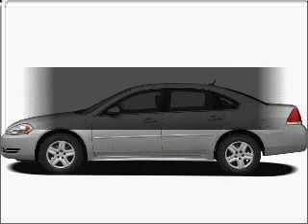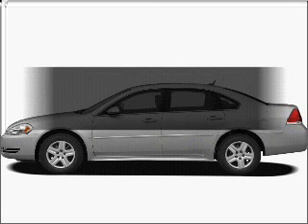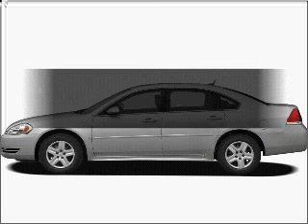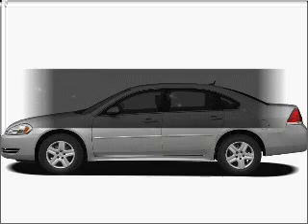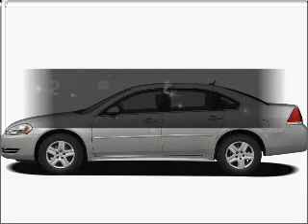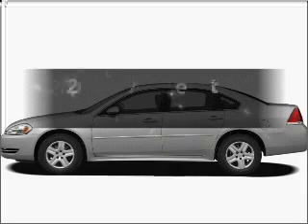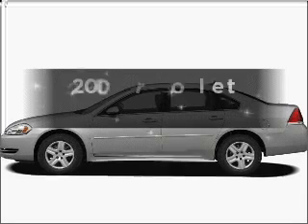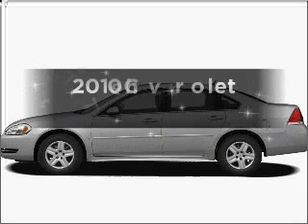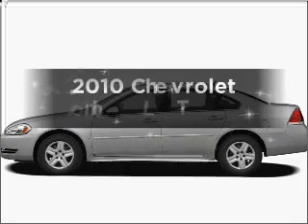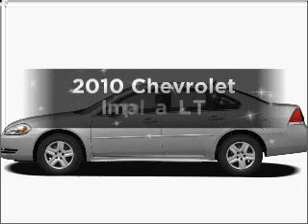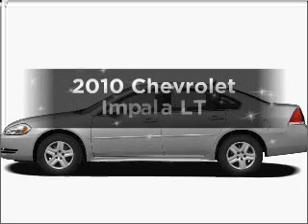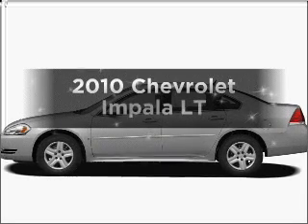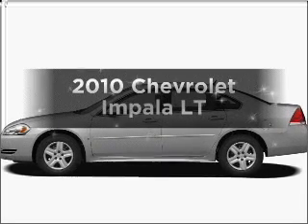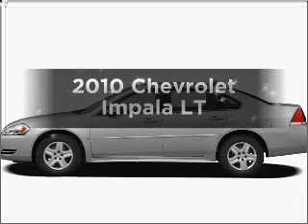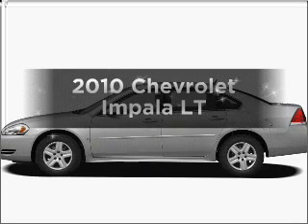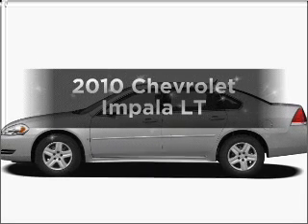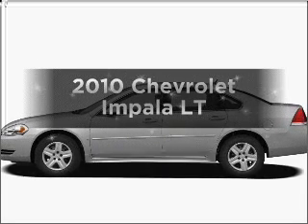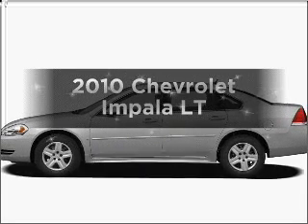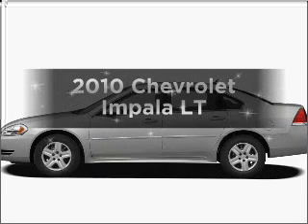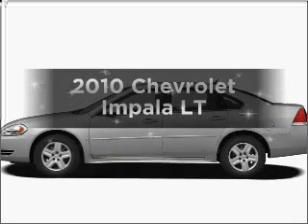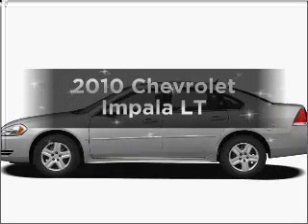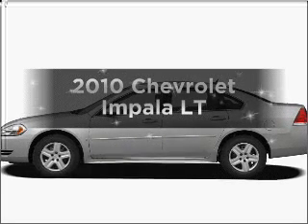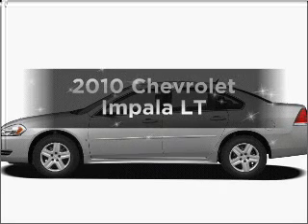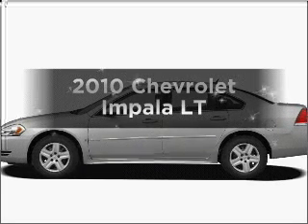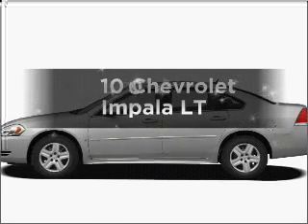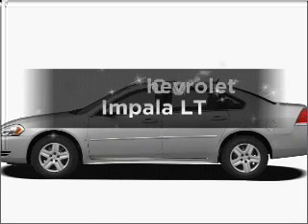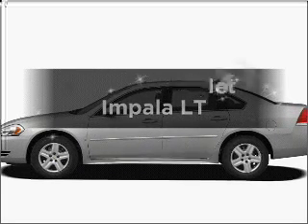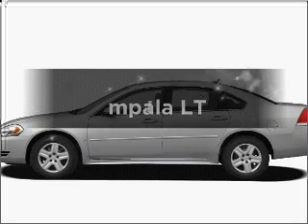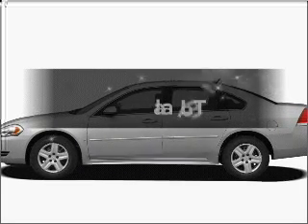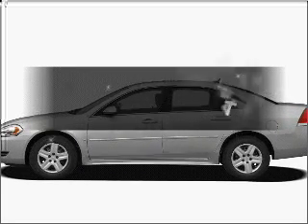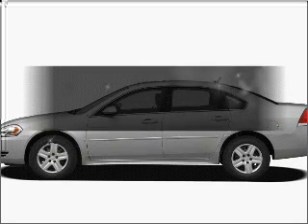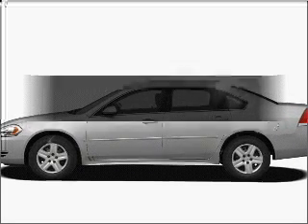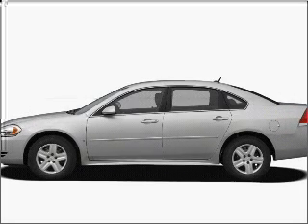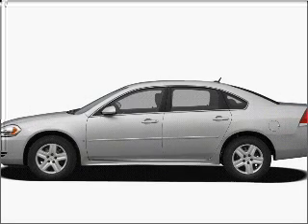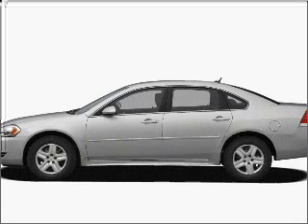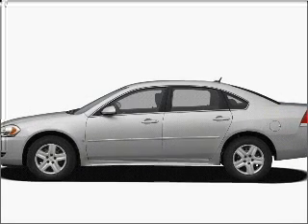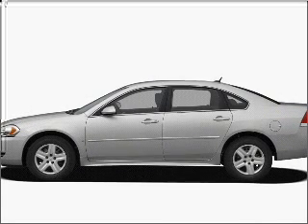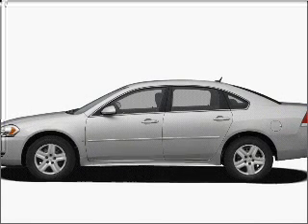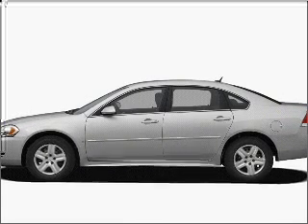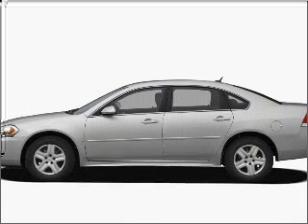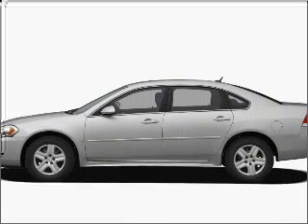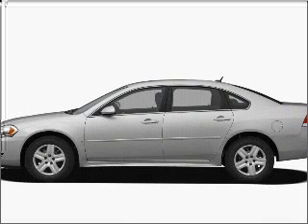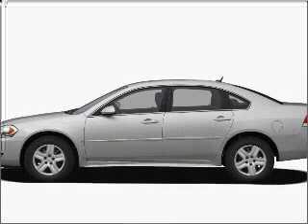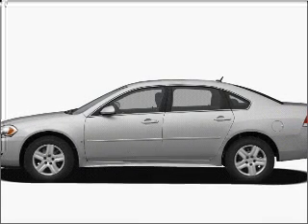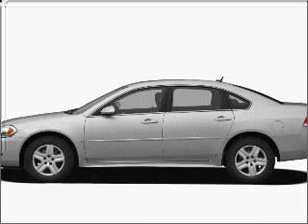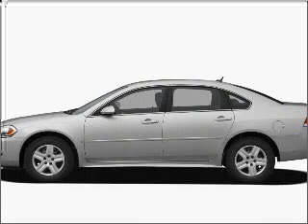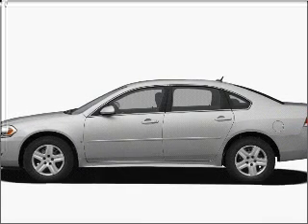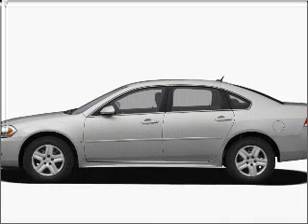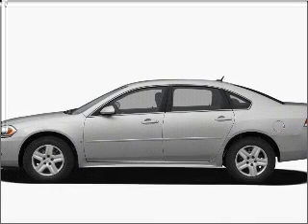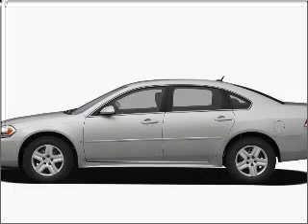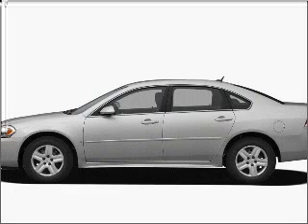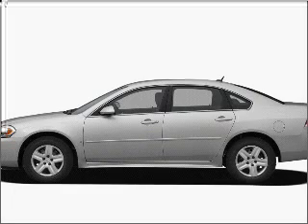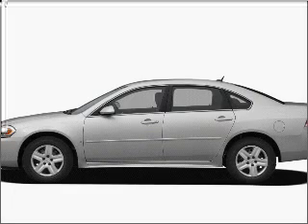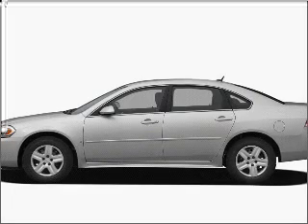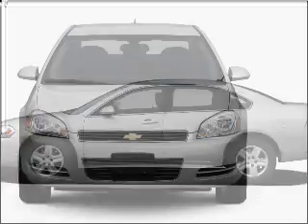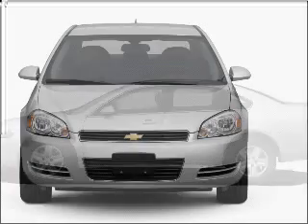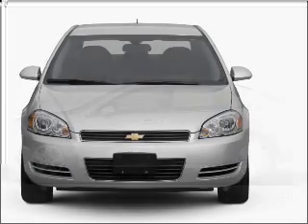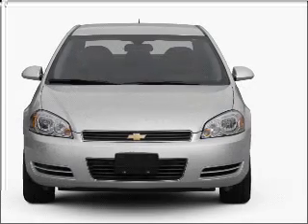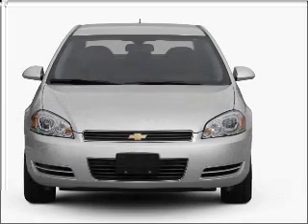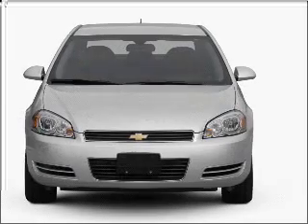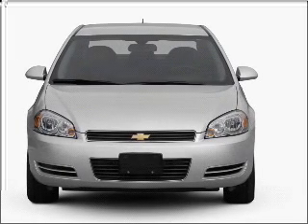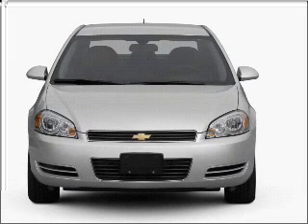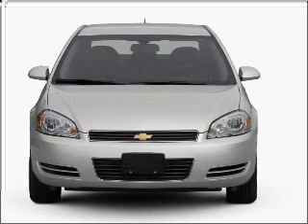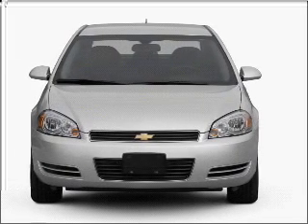Imagine yourself in this 2010 Chevrolet Impala. Travel the roads in style and comfort in this great vehicle.